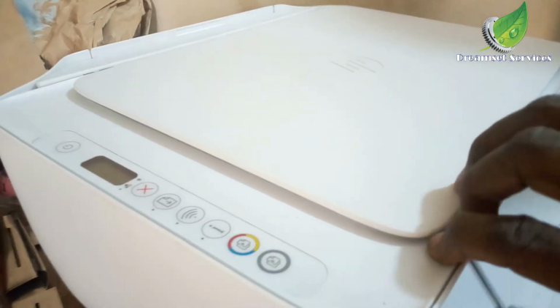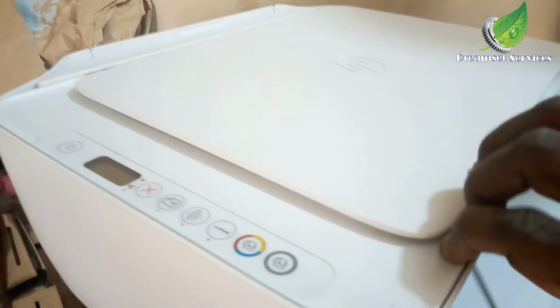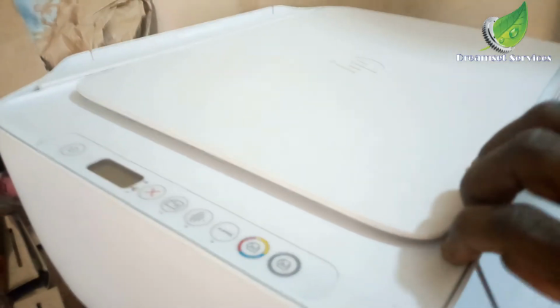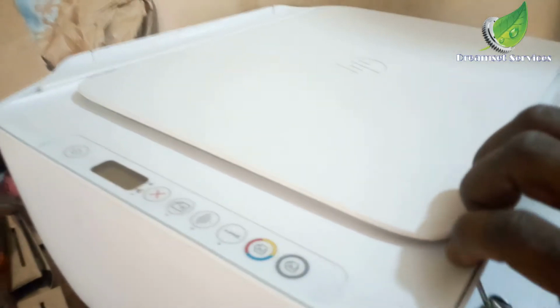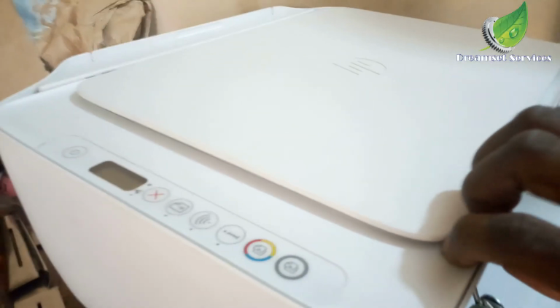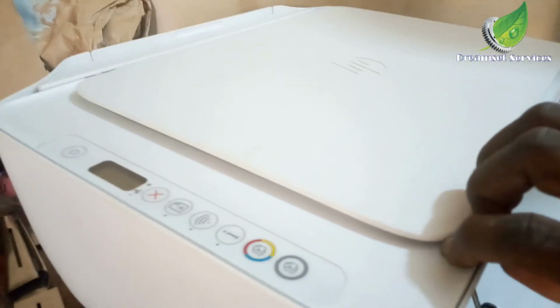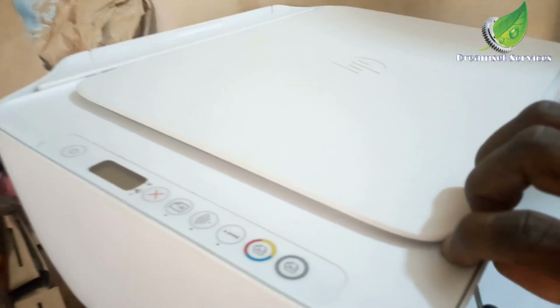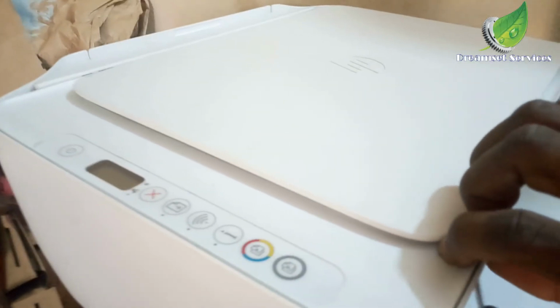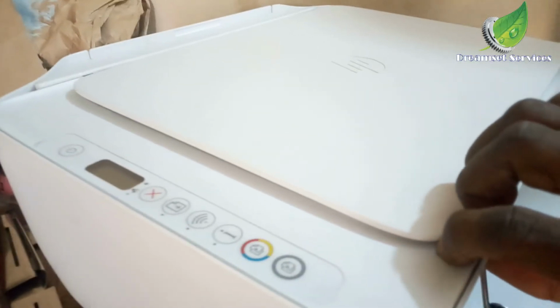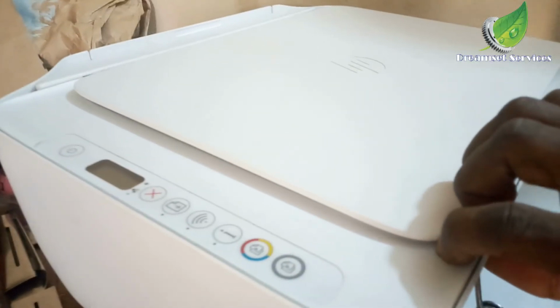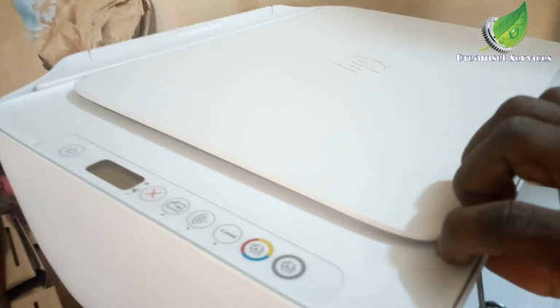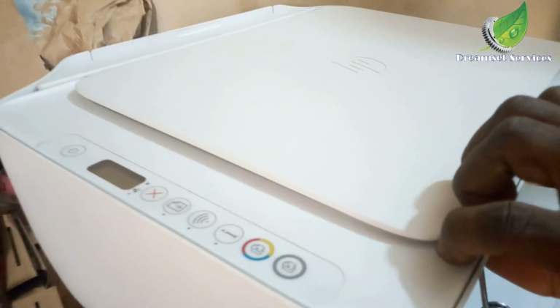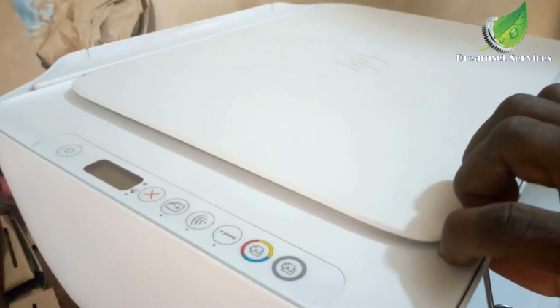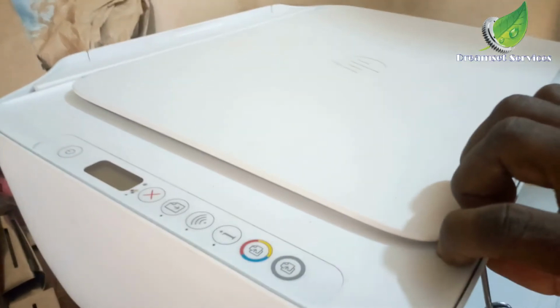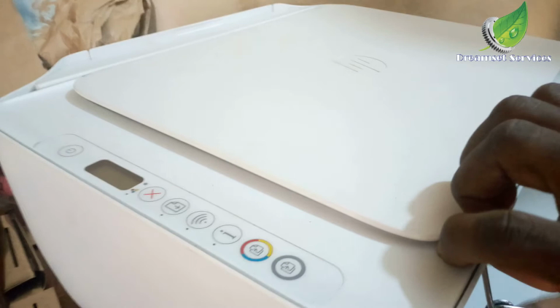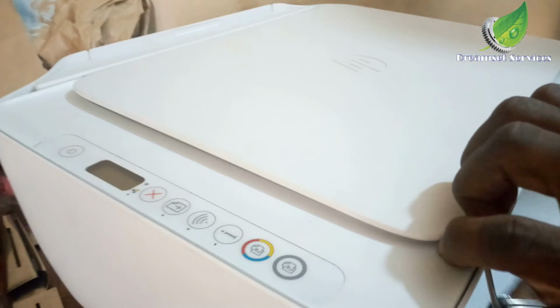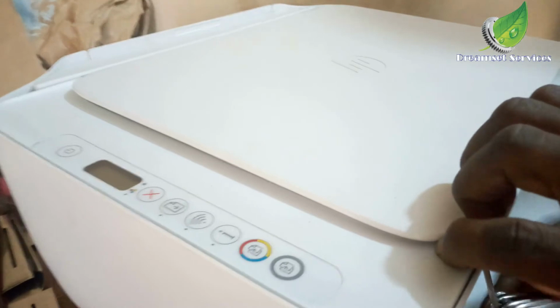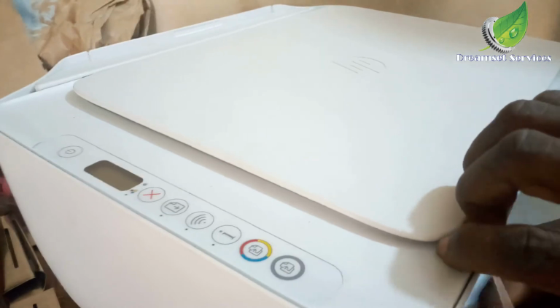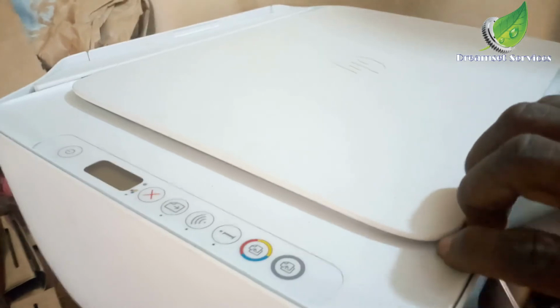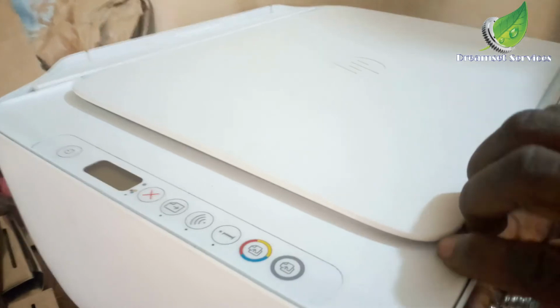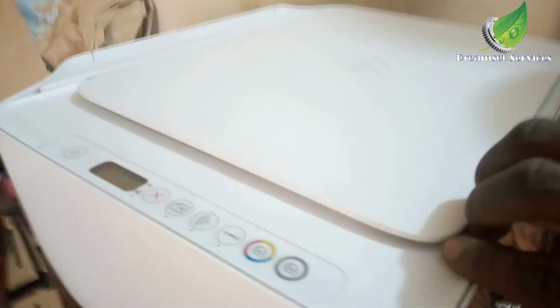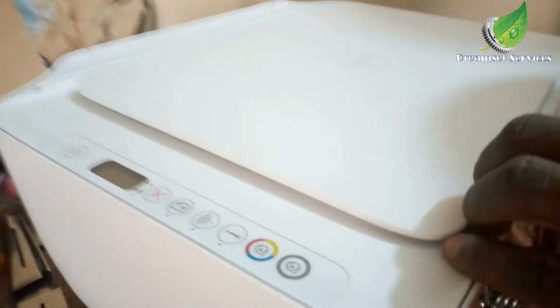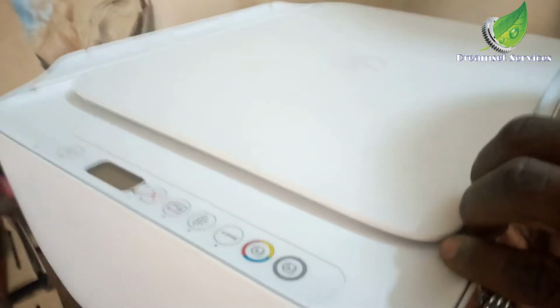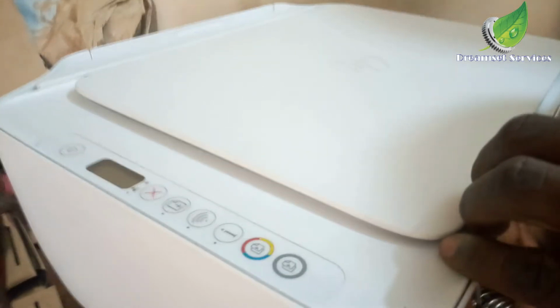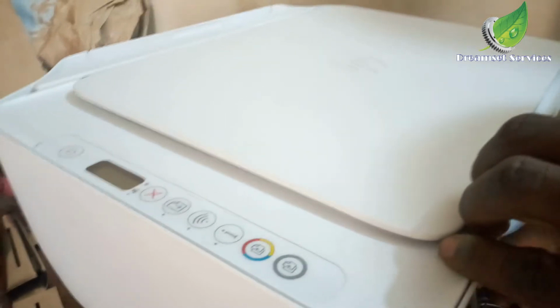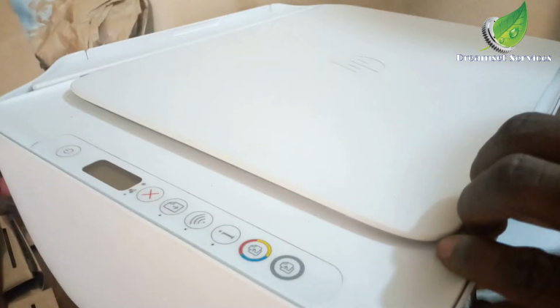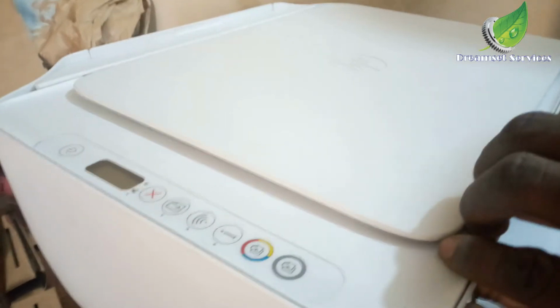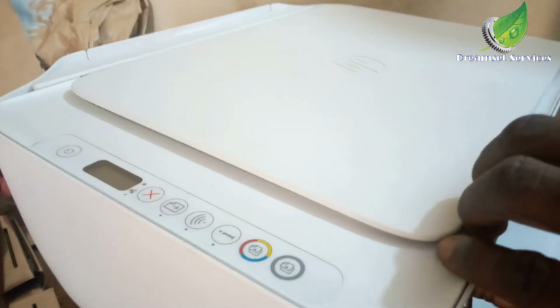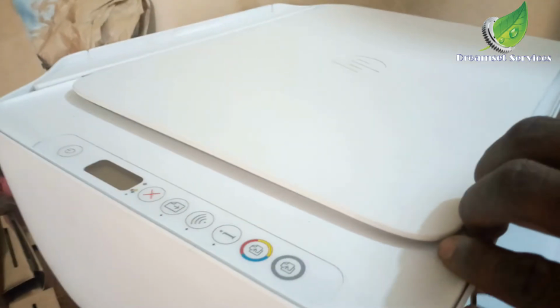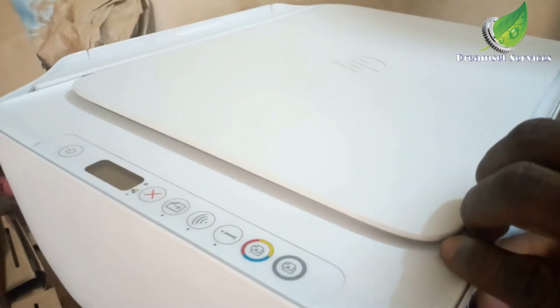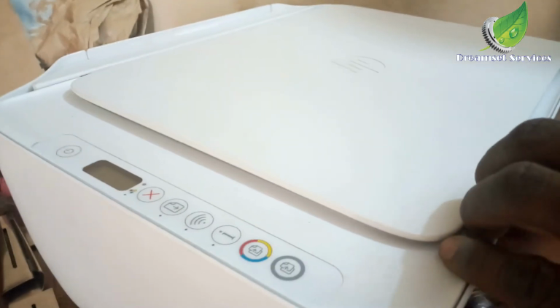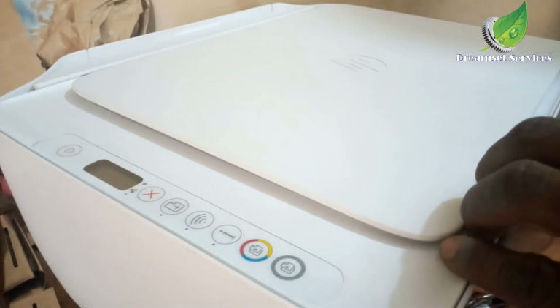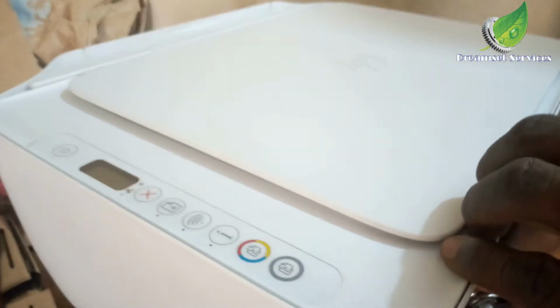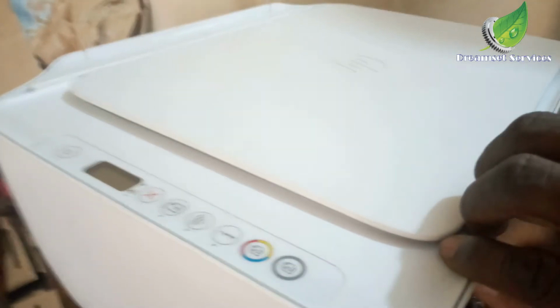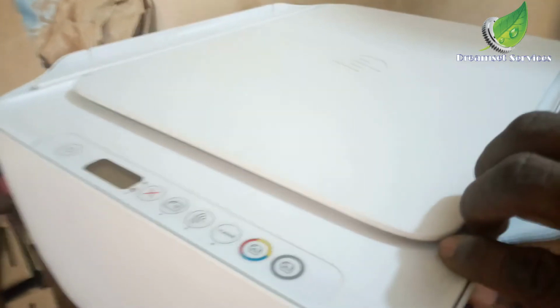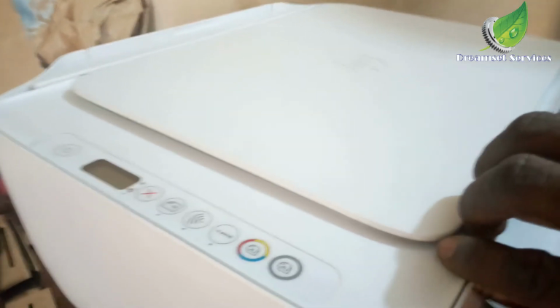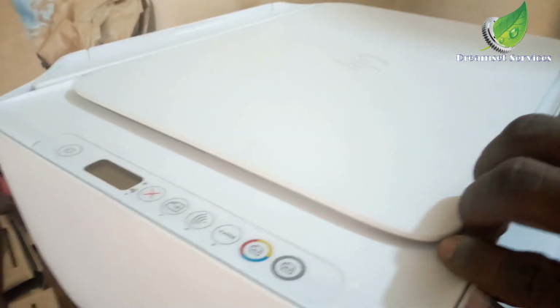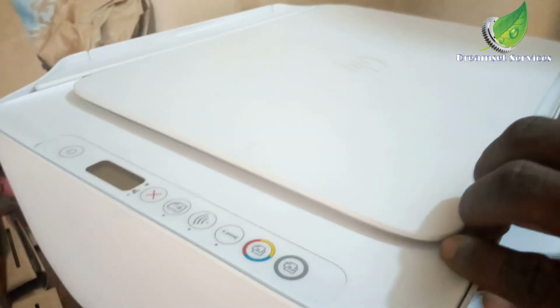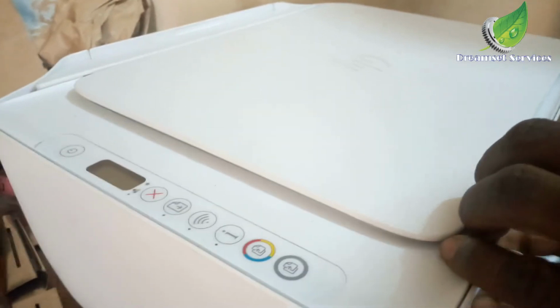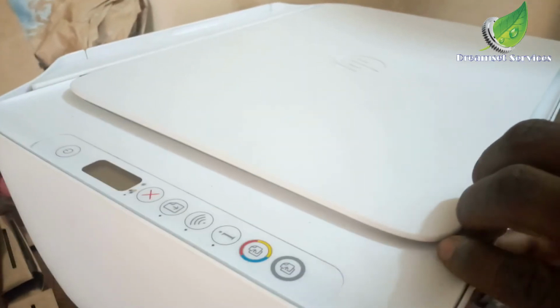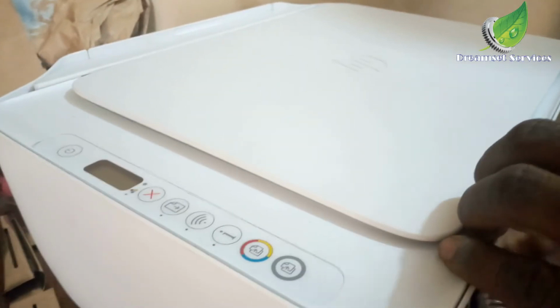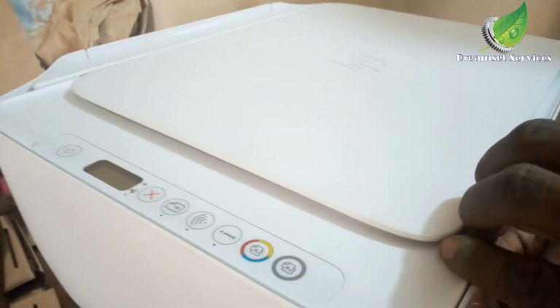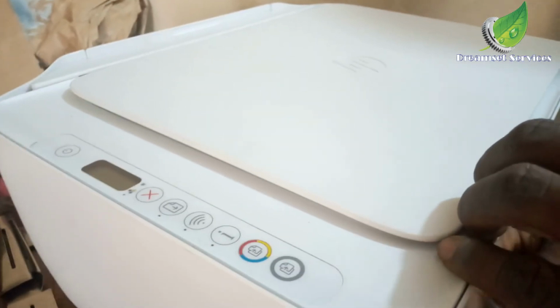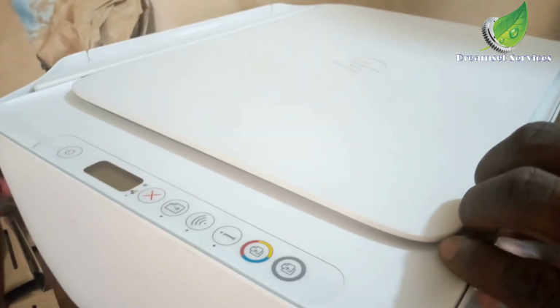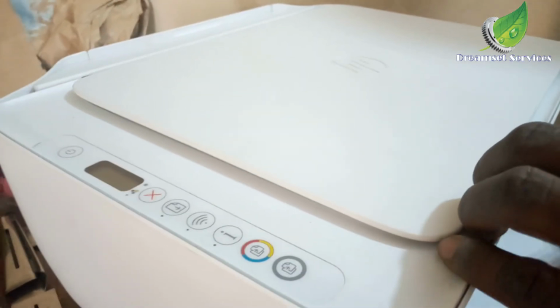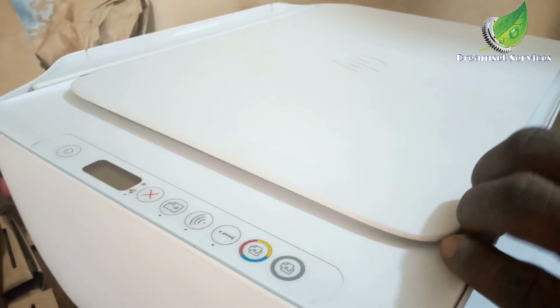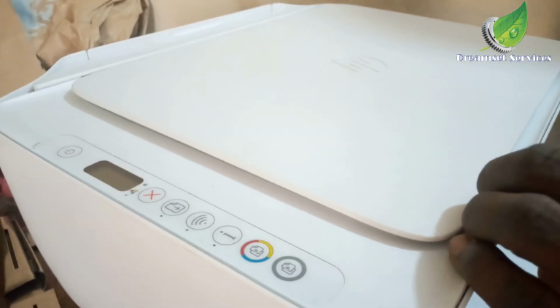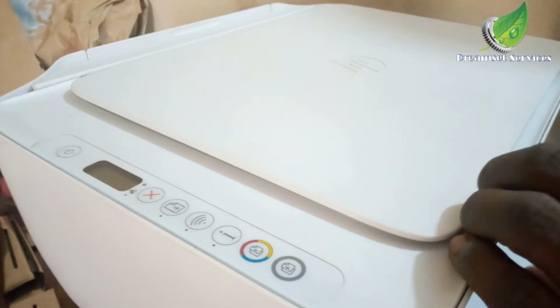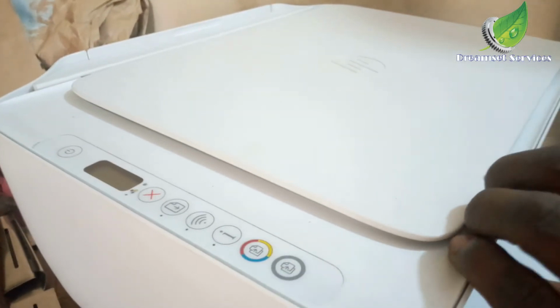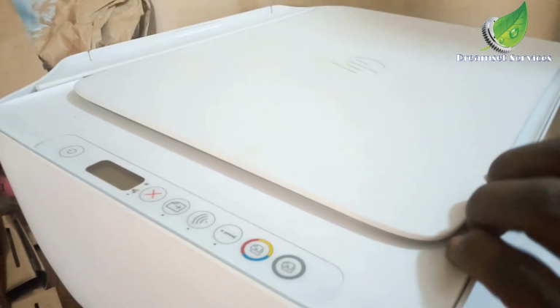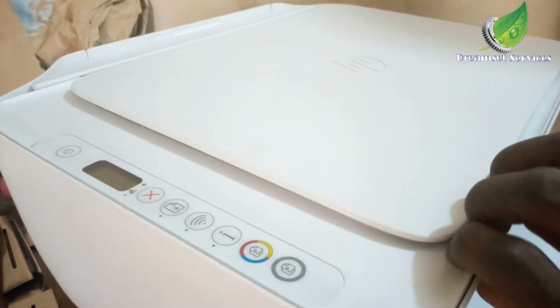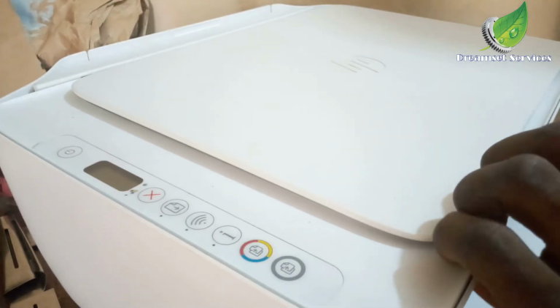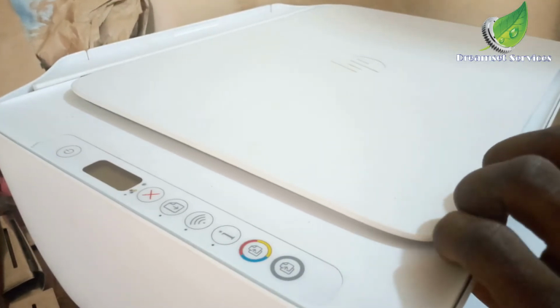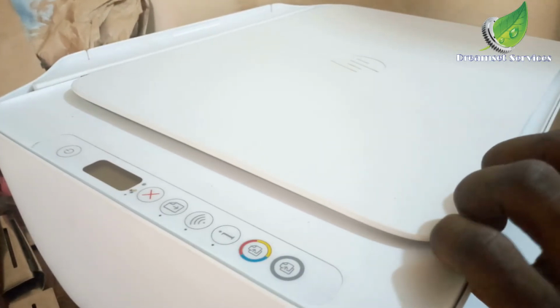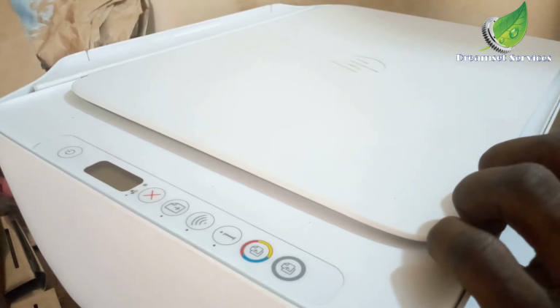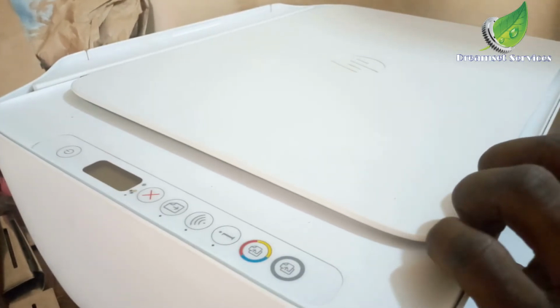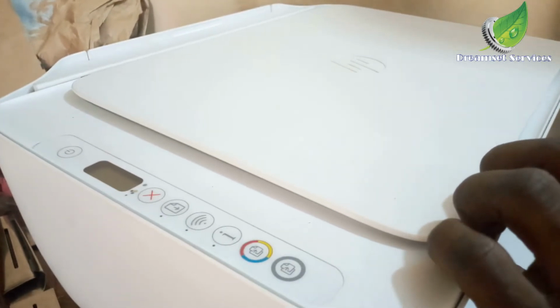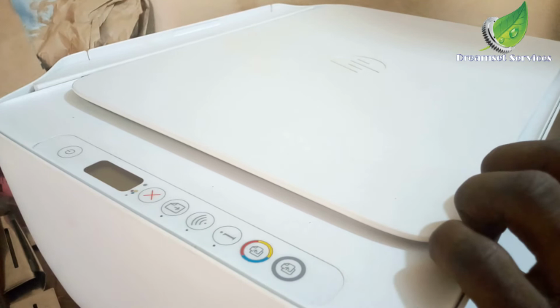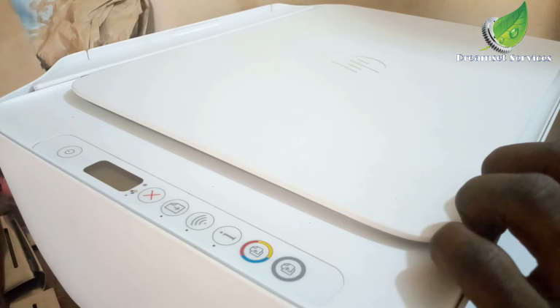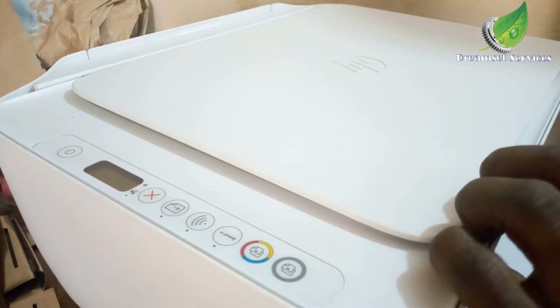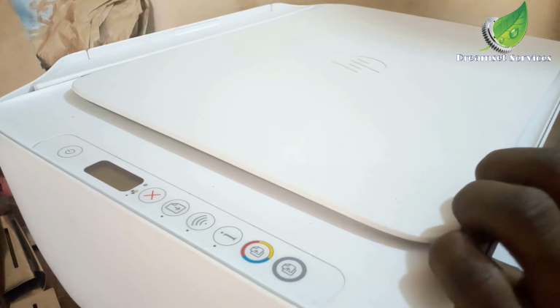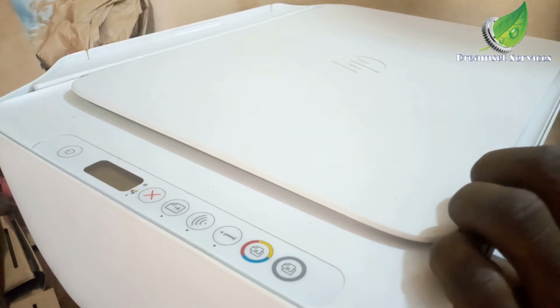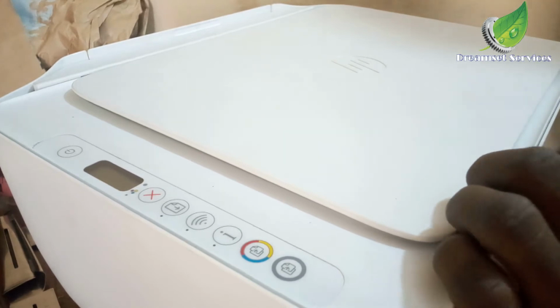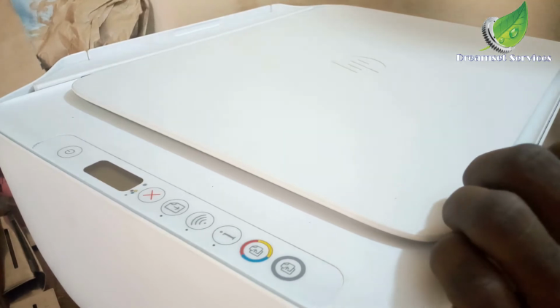If that doesn't resolve the issue, then you have to replace the scanner itself, which is the part that moves when you want to scan or make a copy.